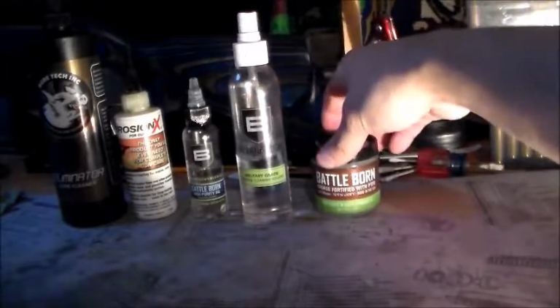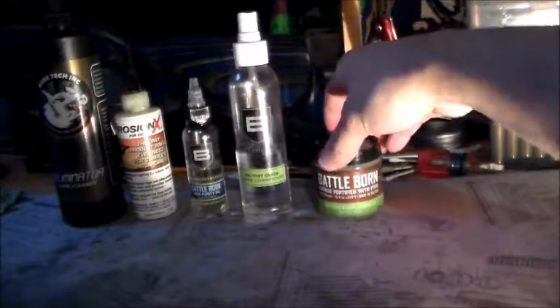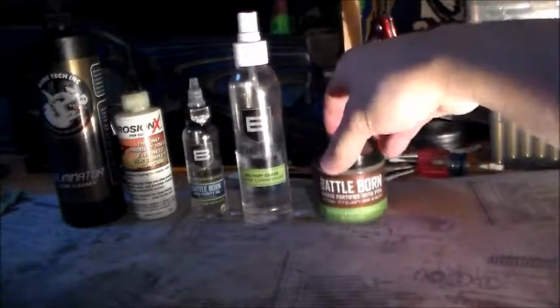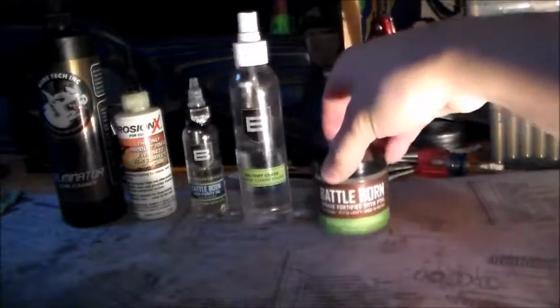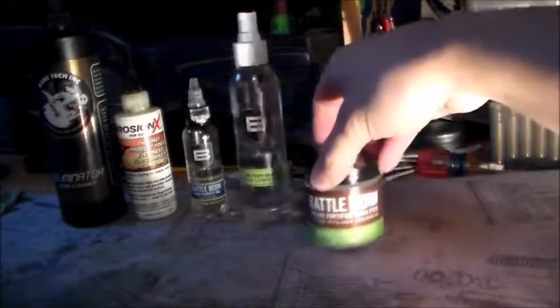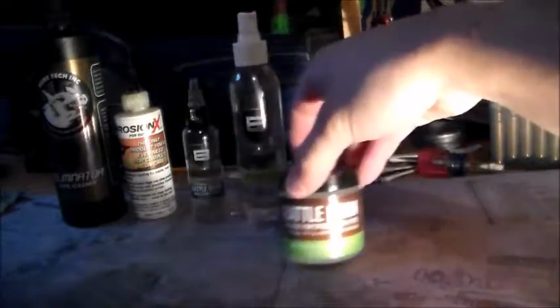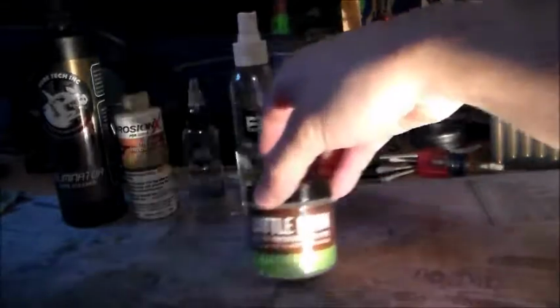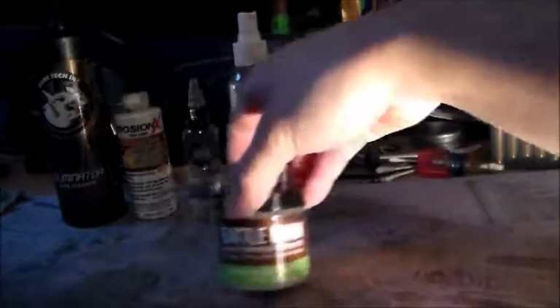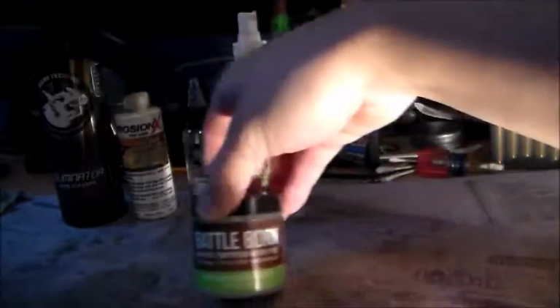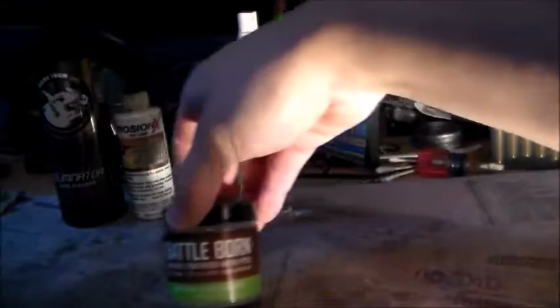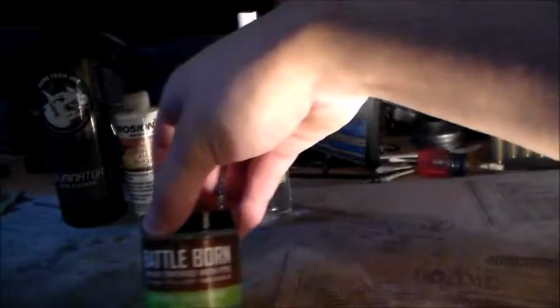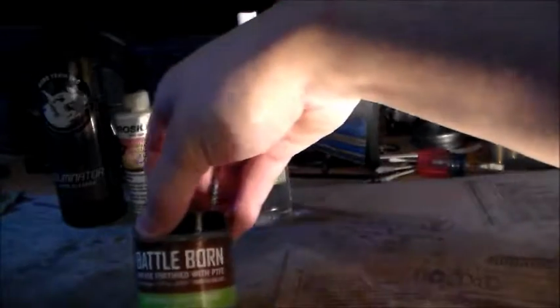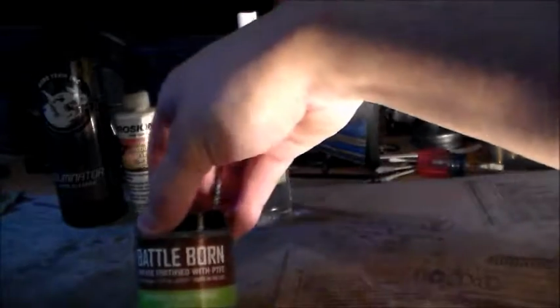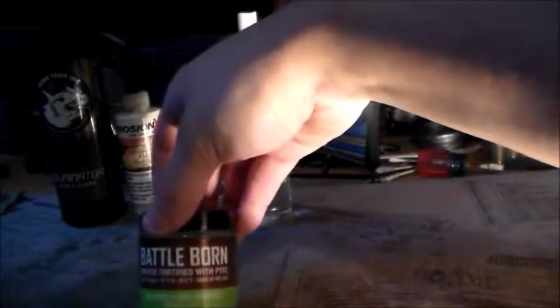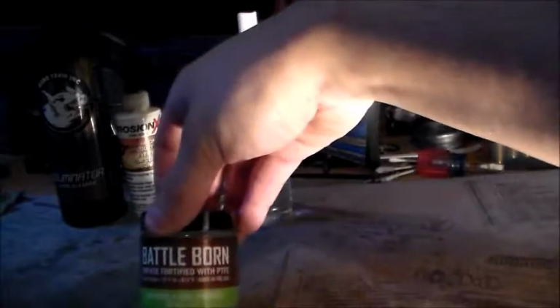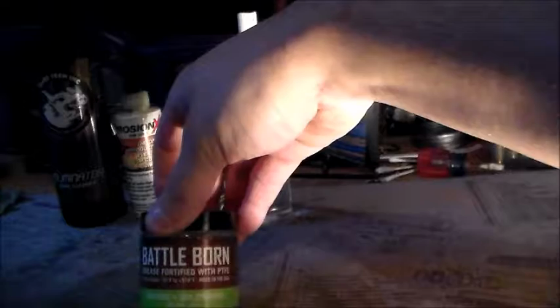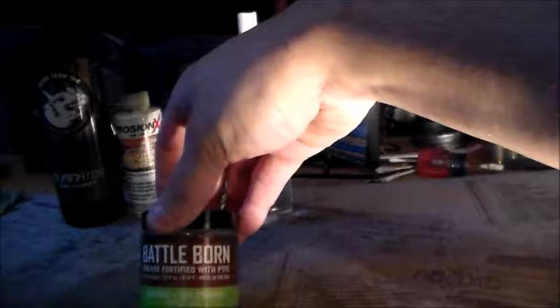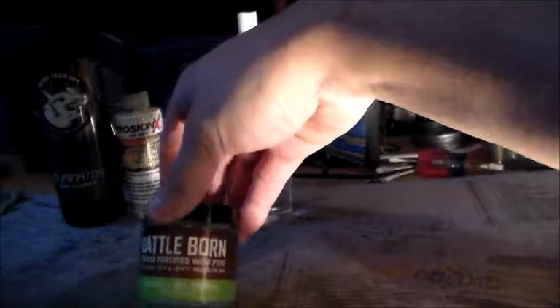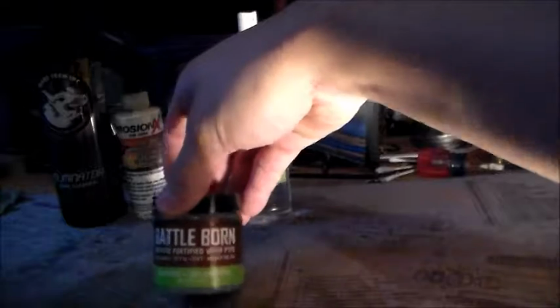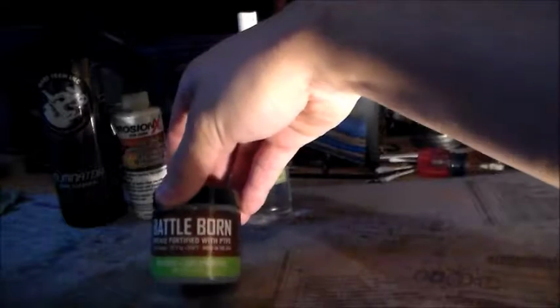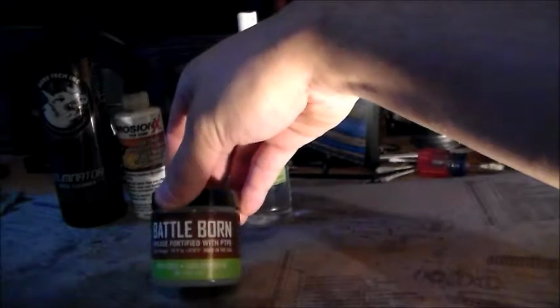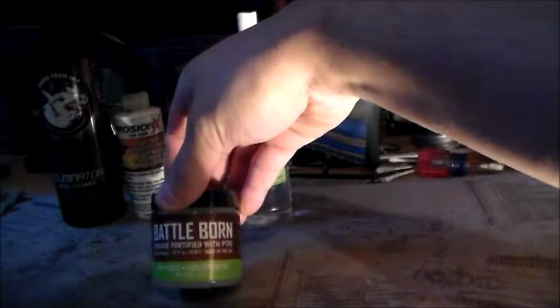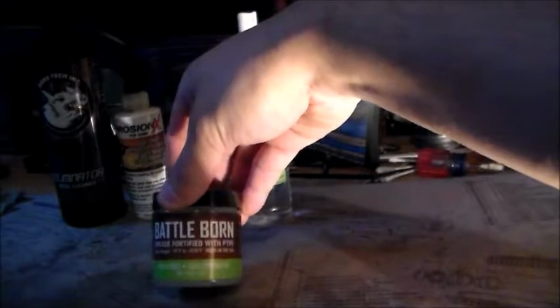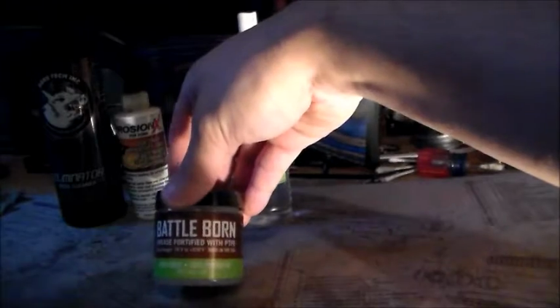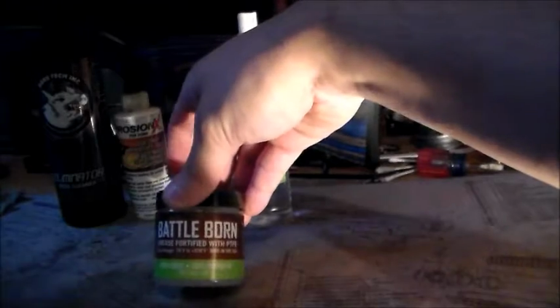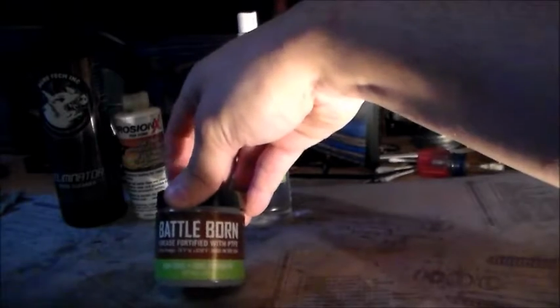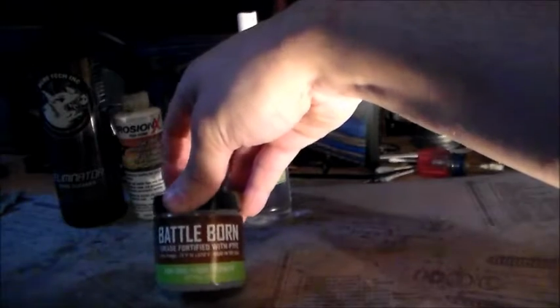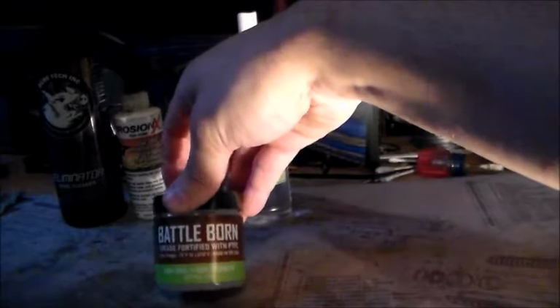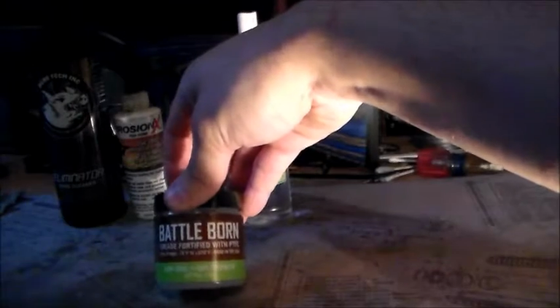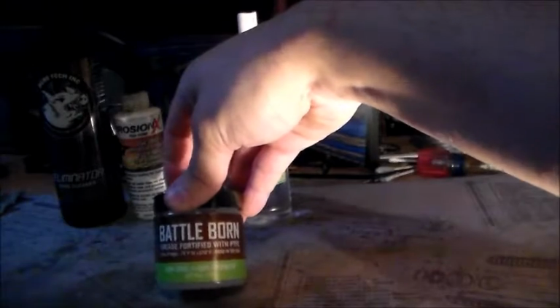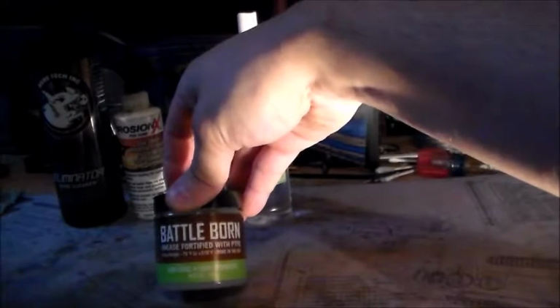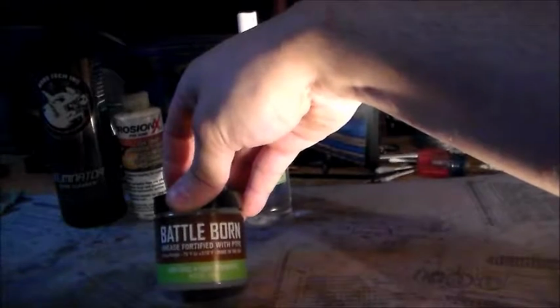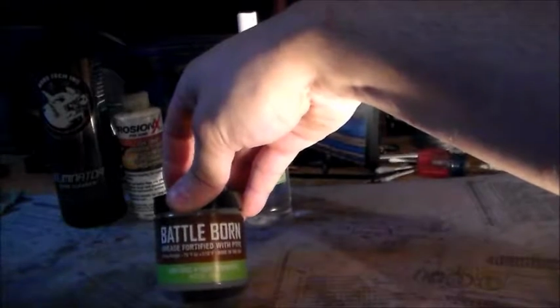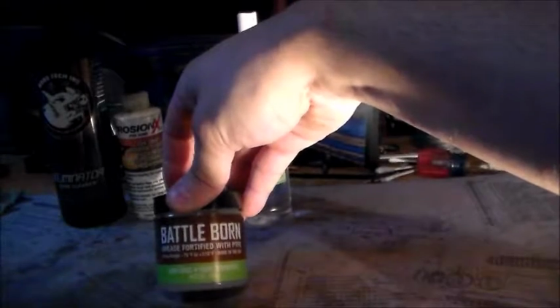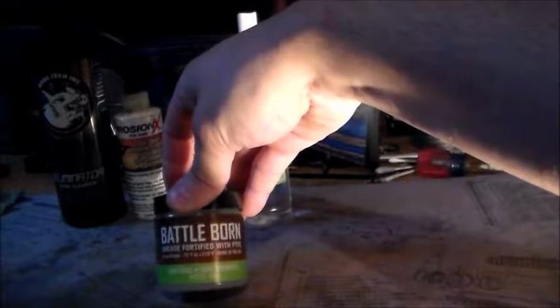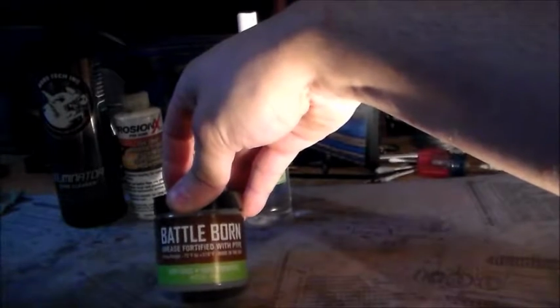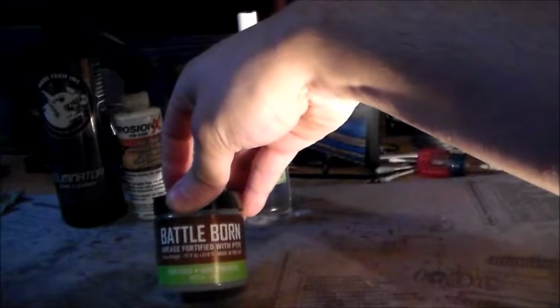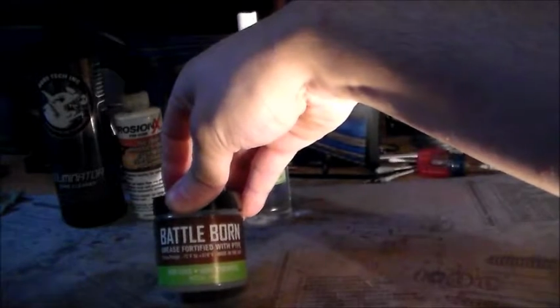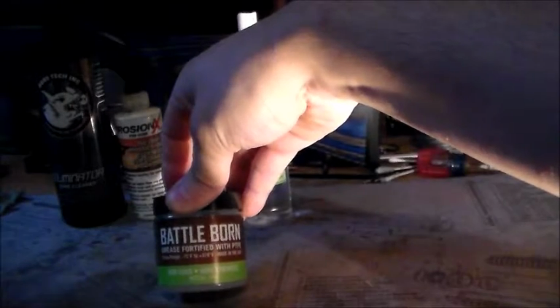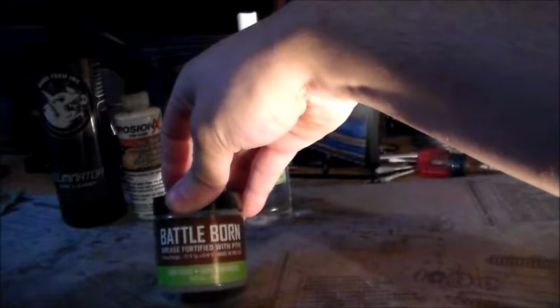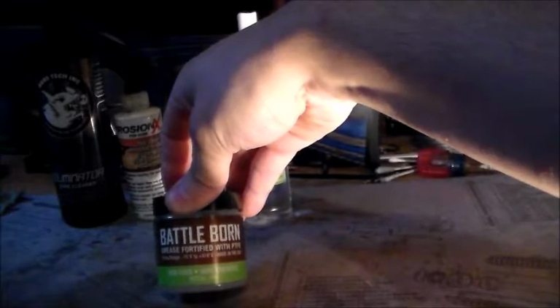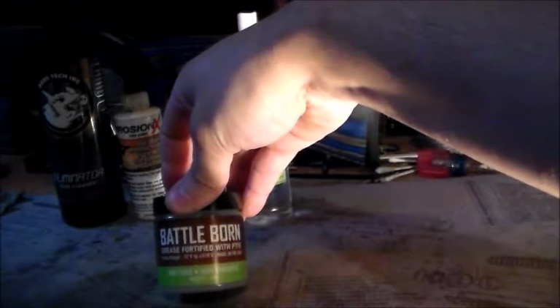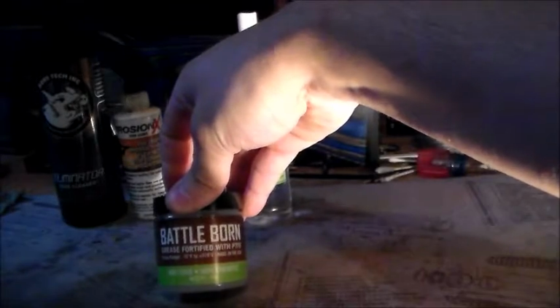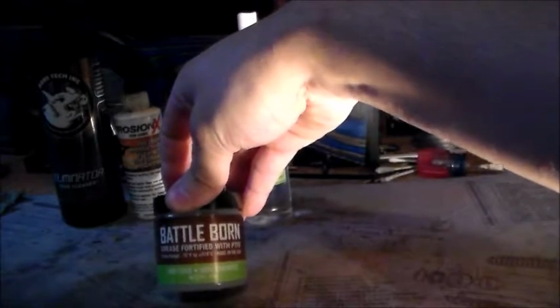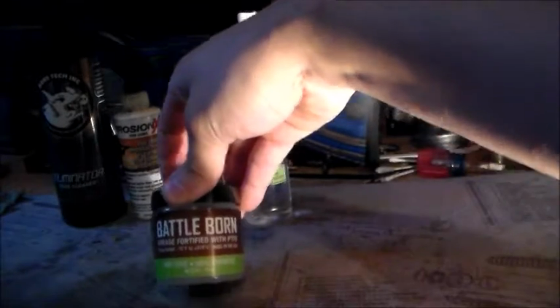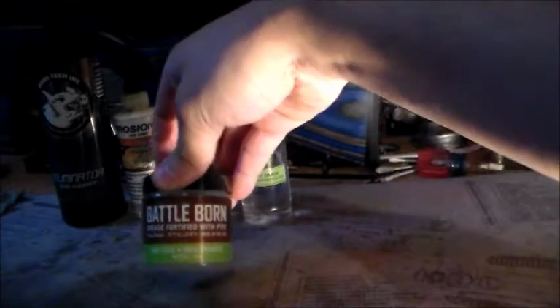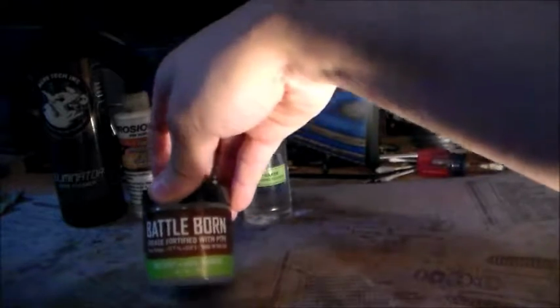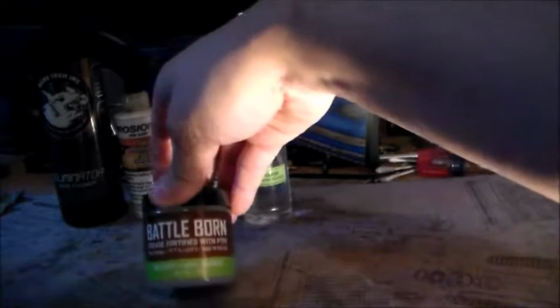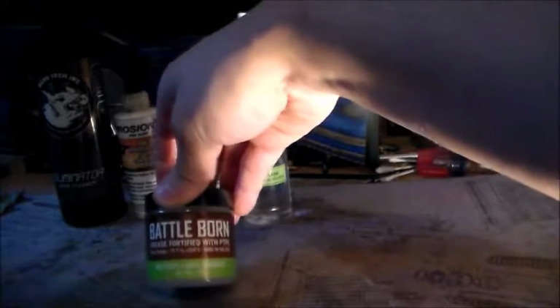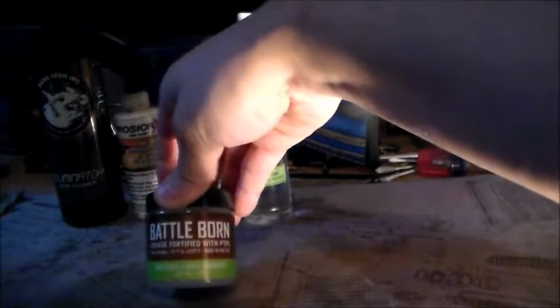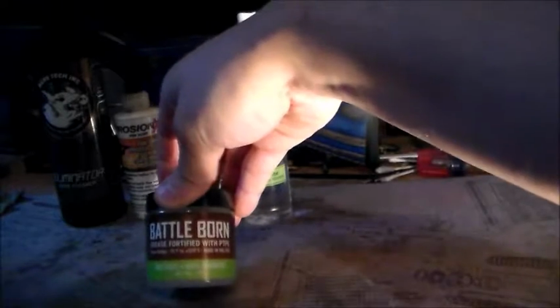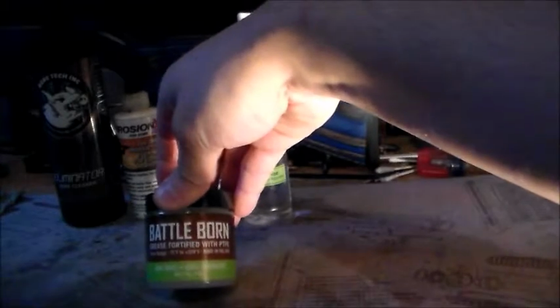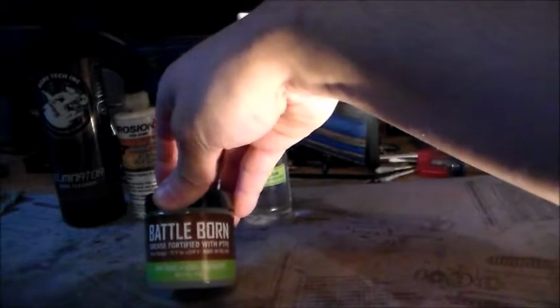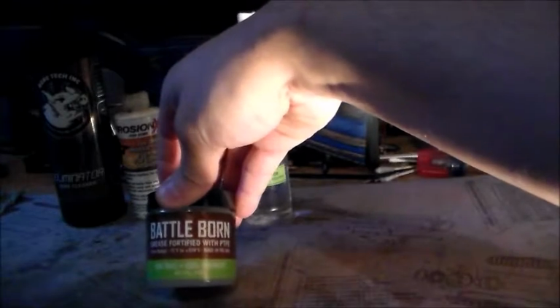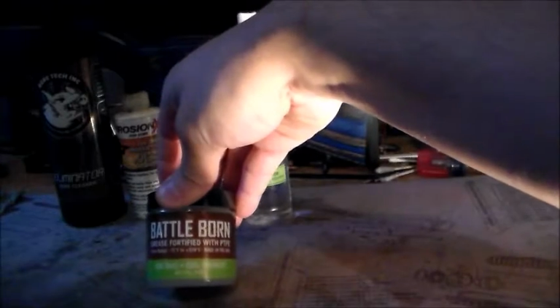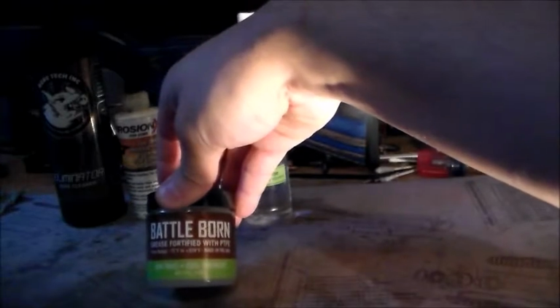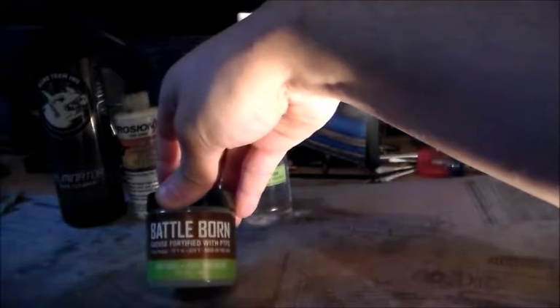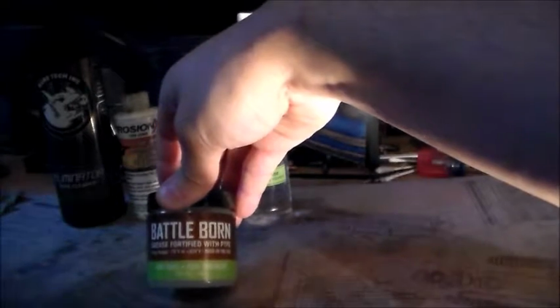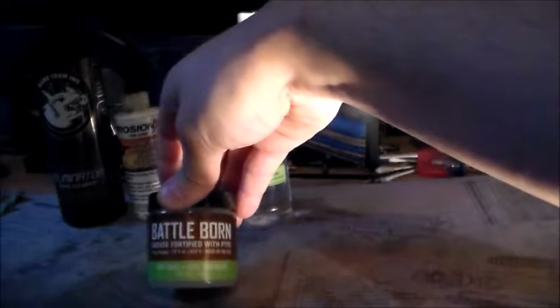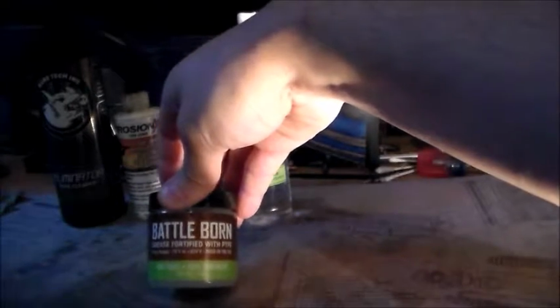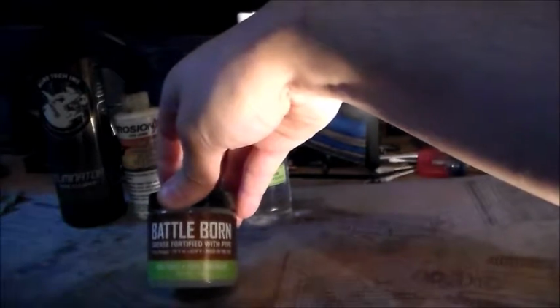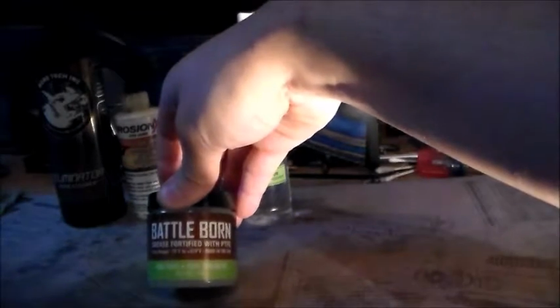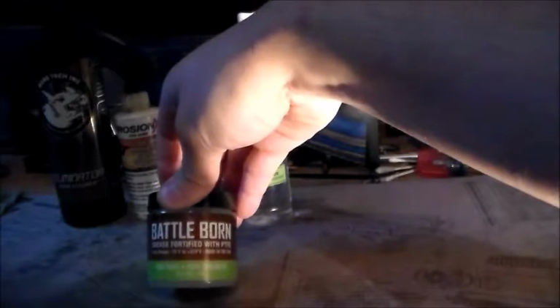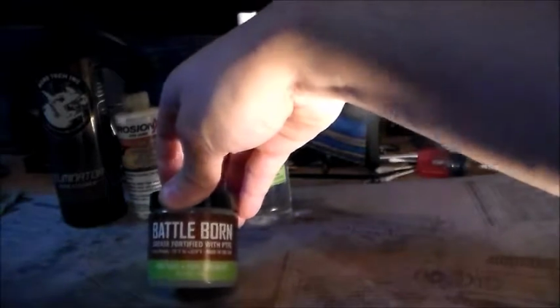Now the Battle Born Grease — this is the grease I use. I used to use white lithium grease but it starts to get crusty, so I switched over to this and it's good to go.